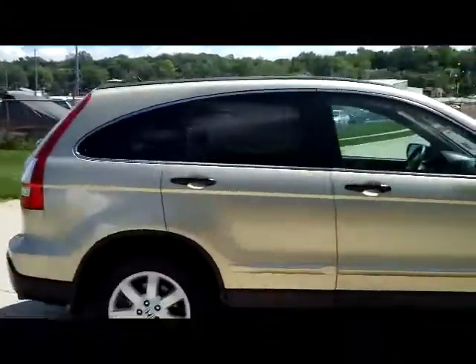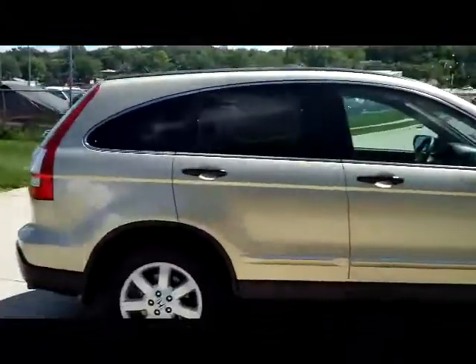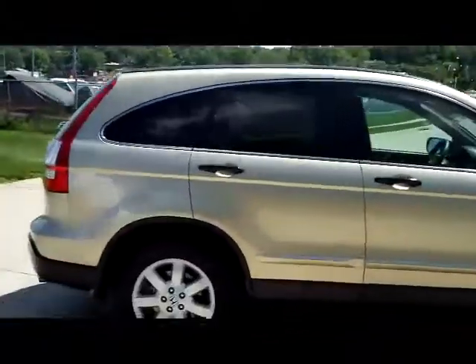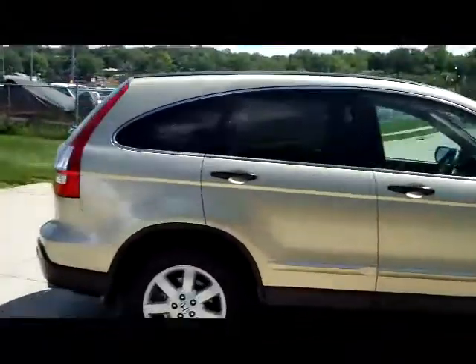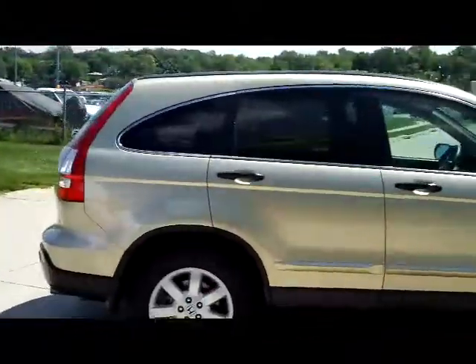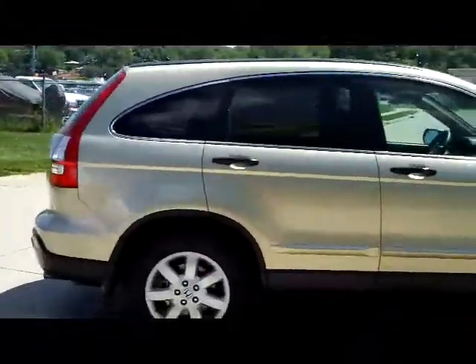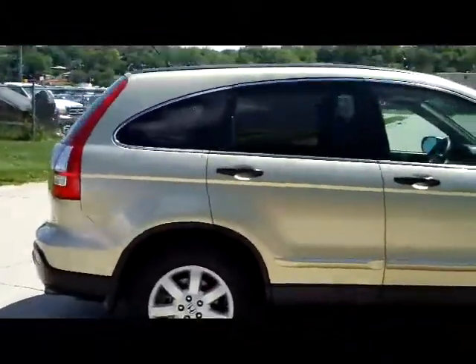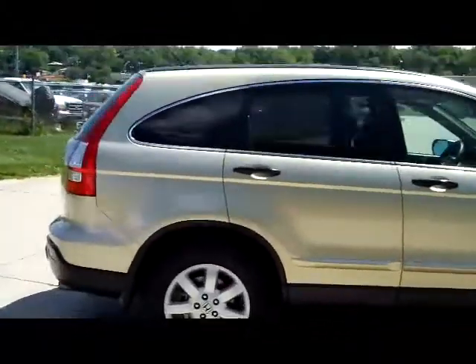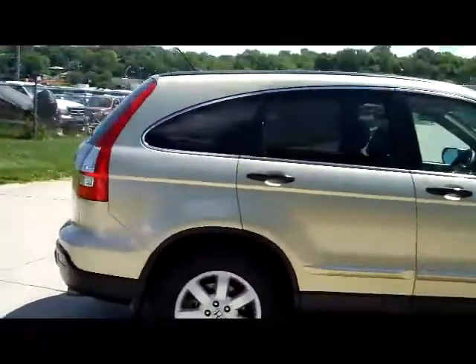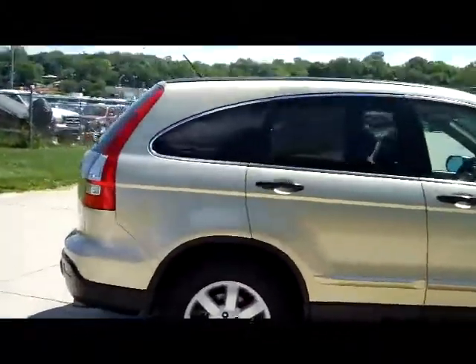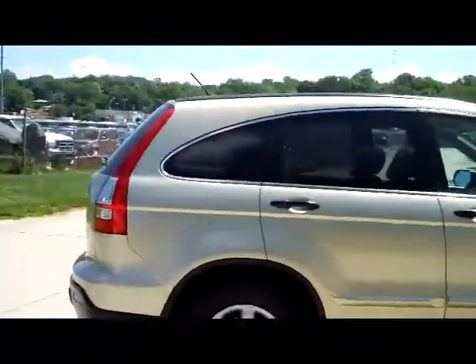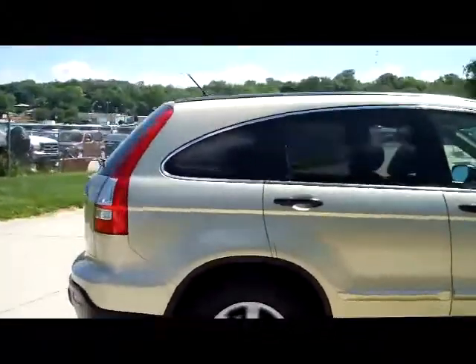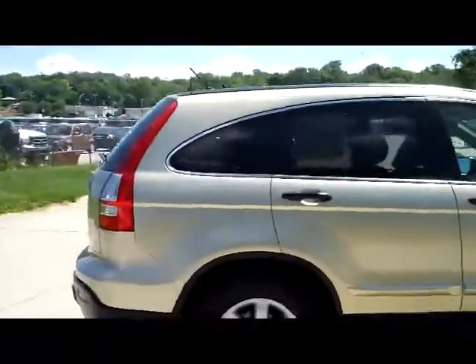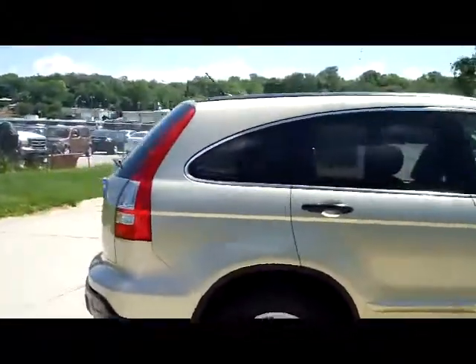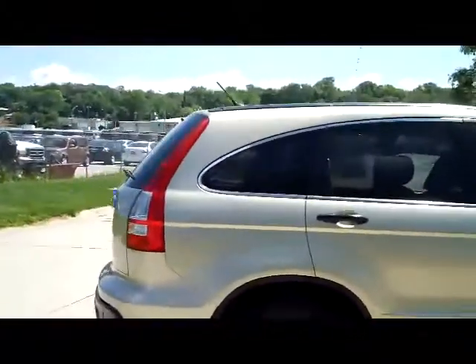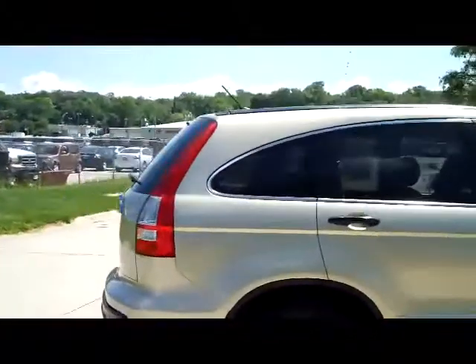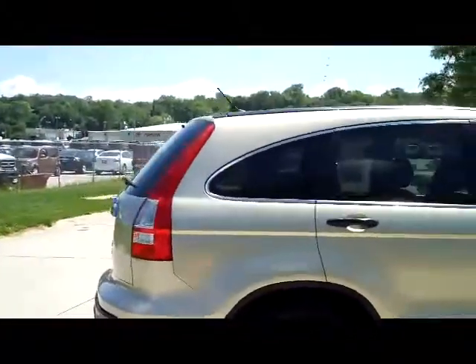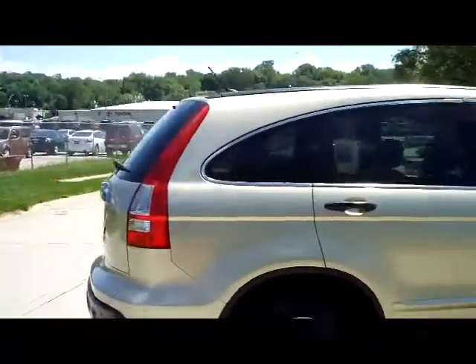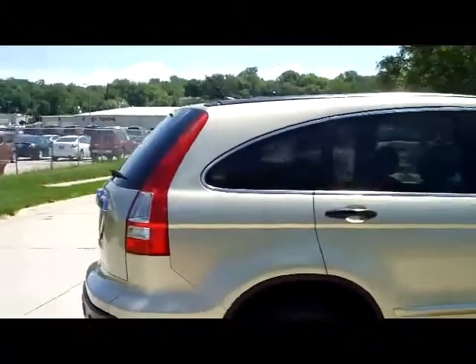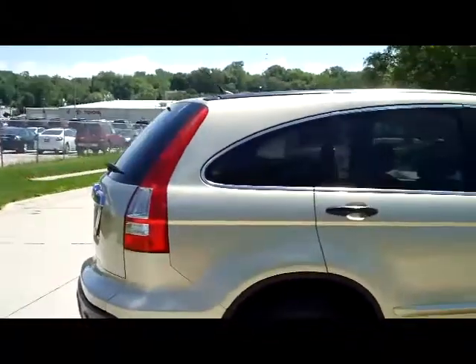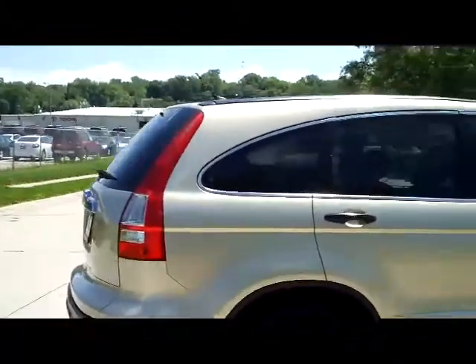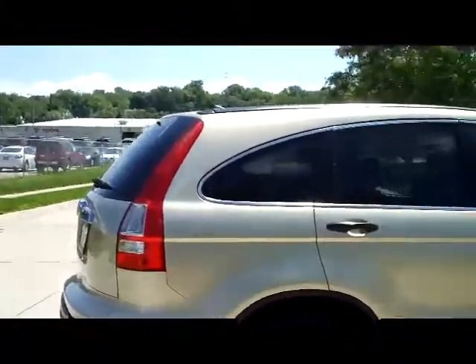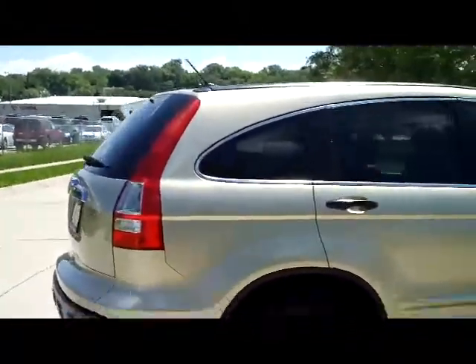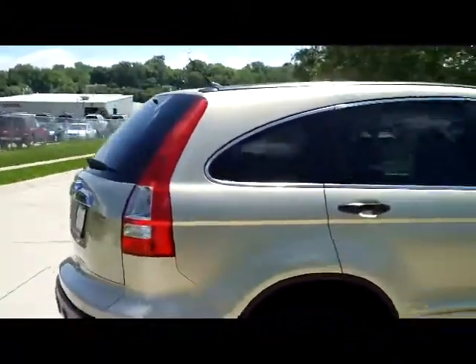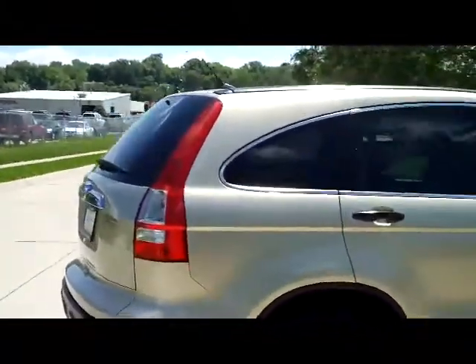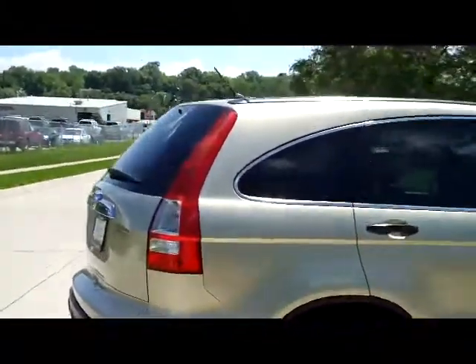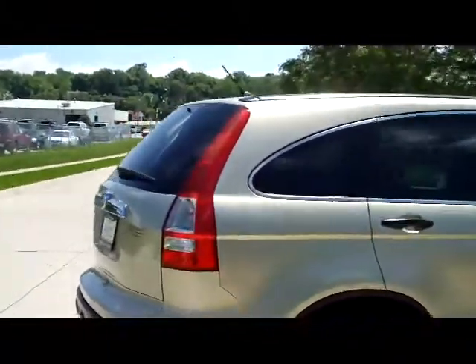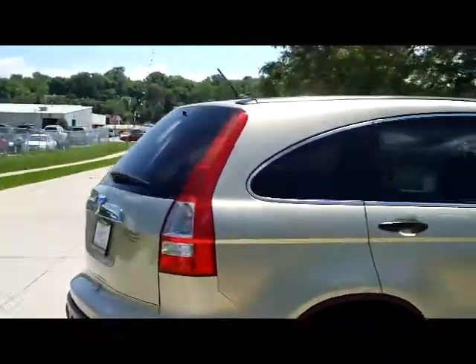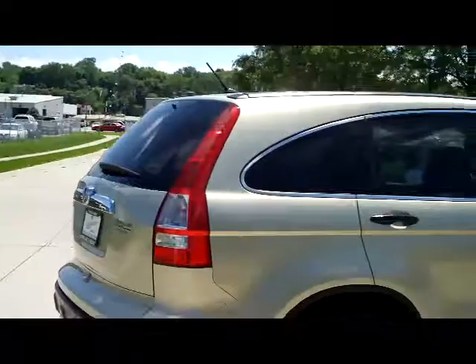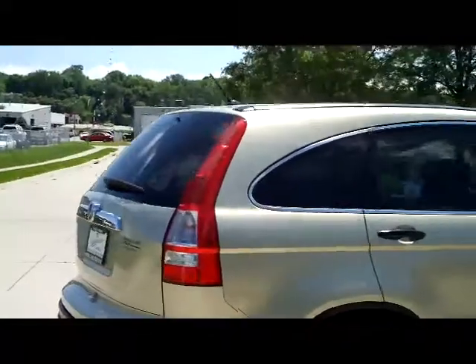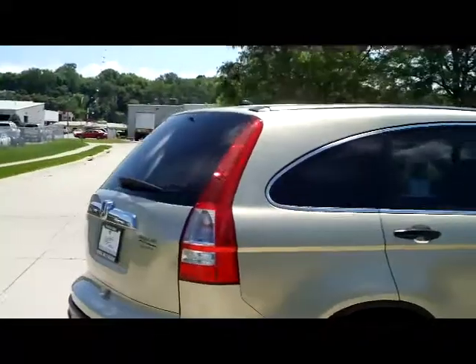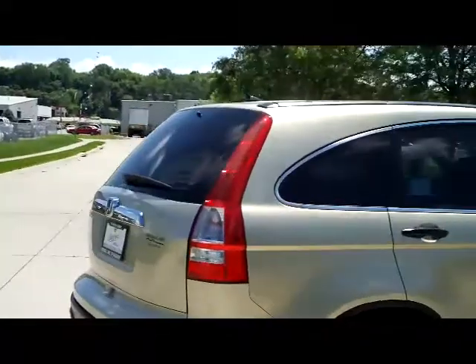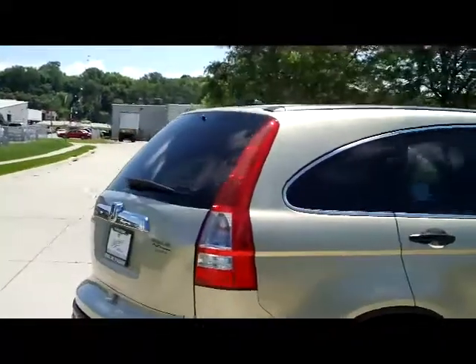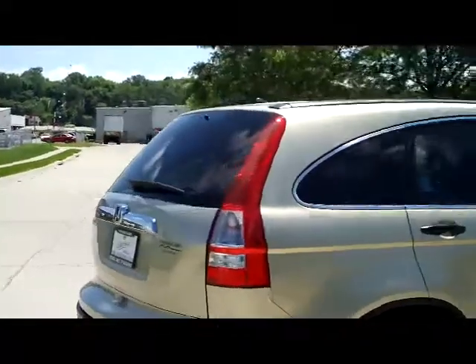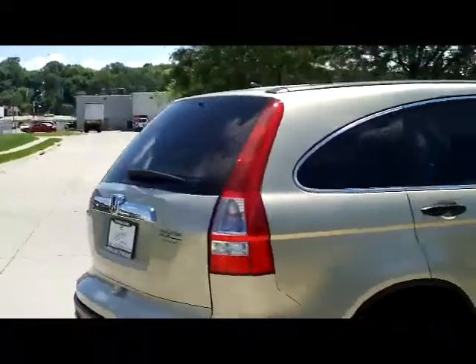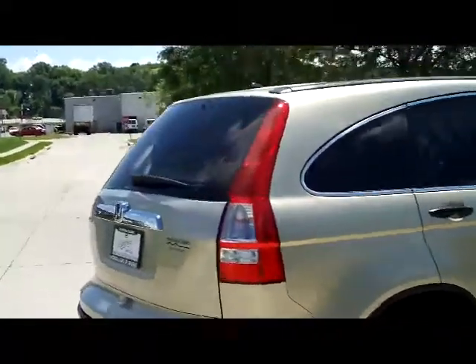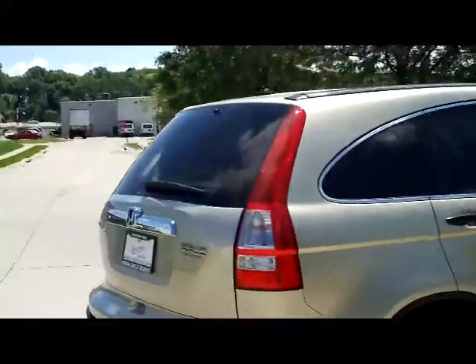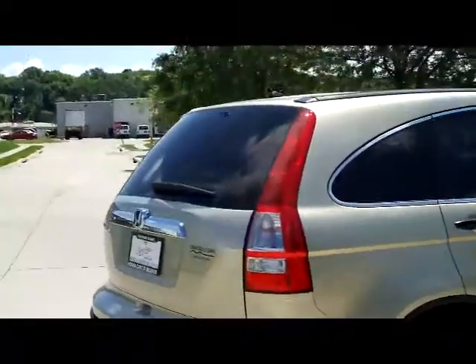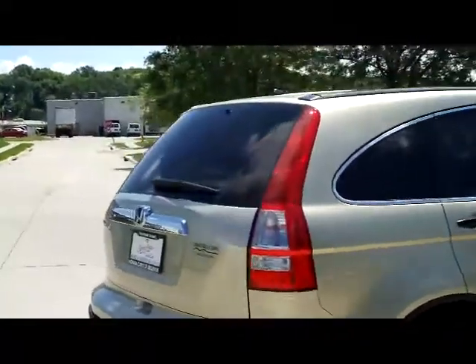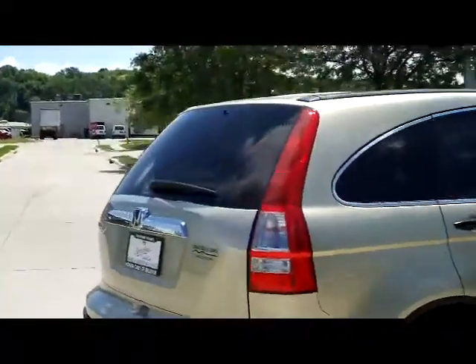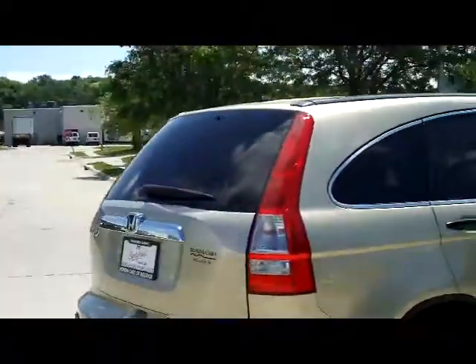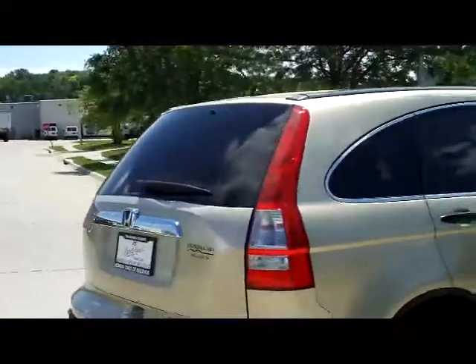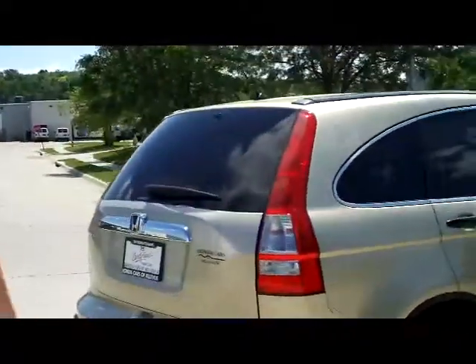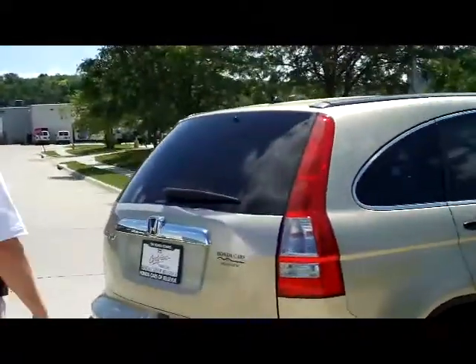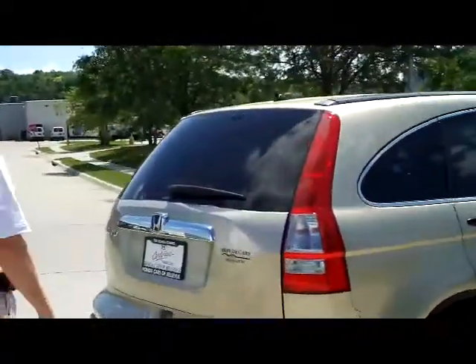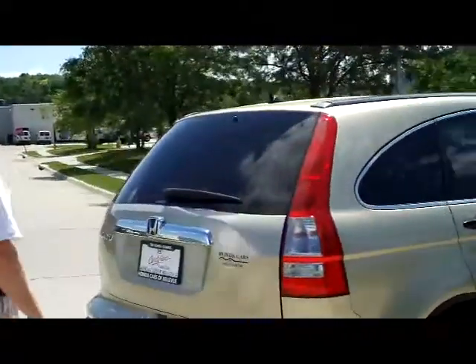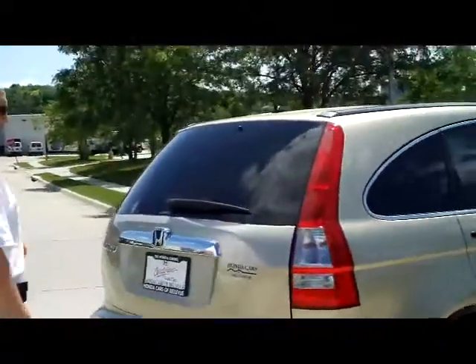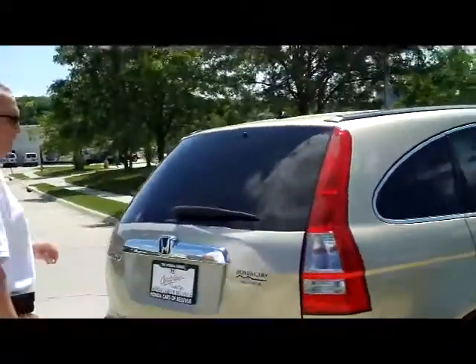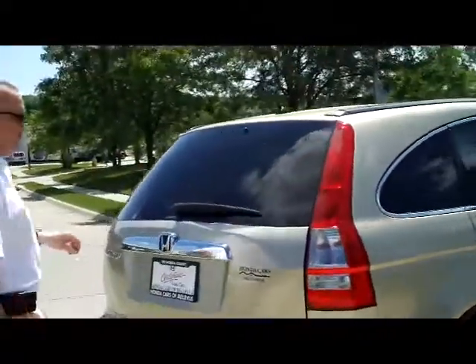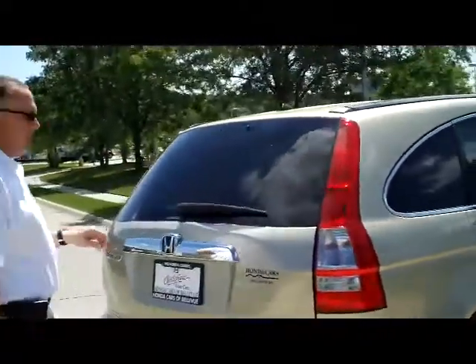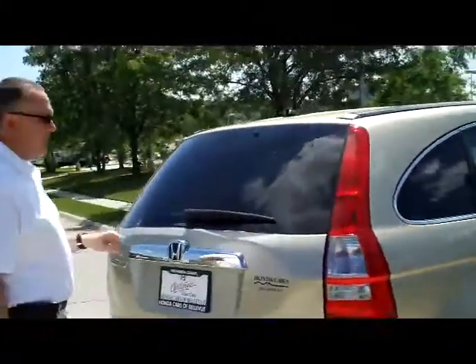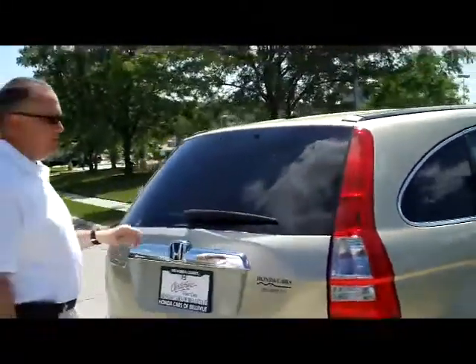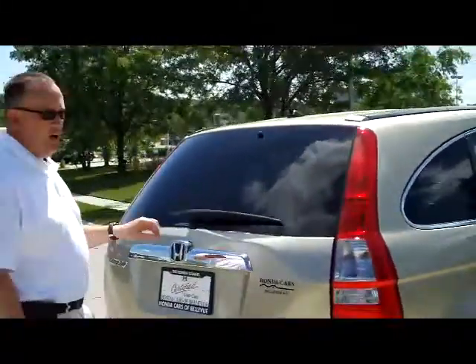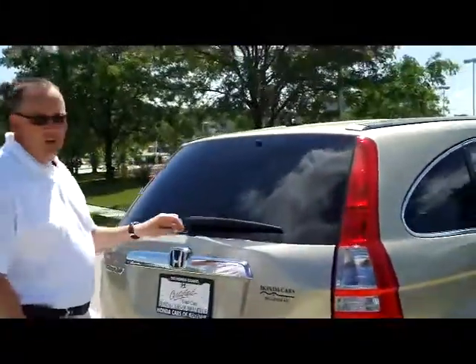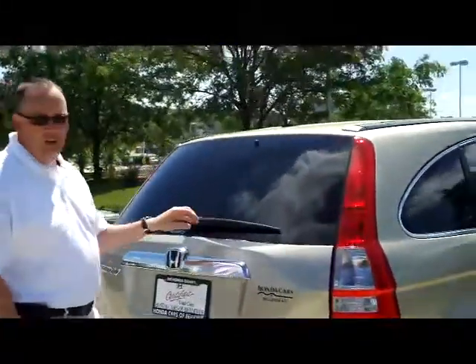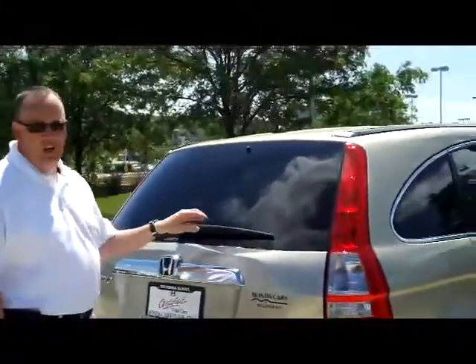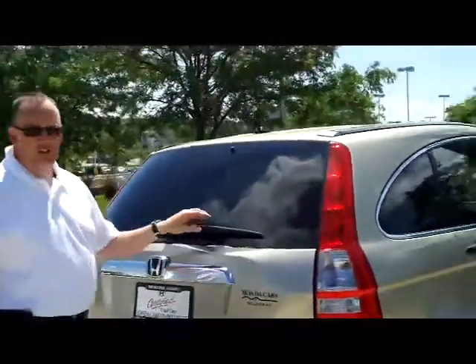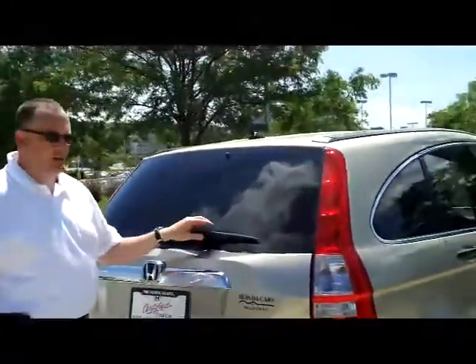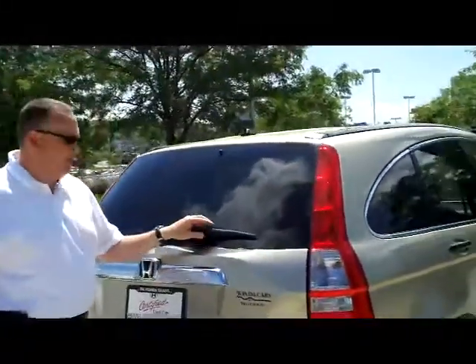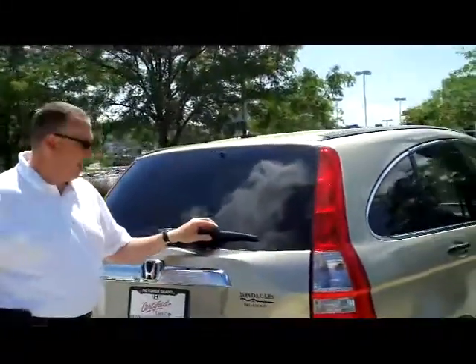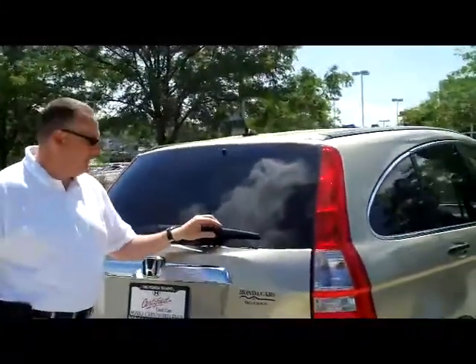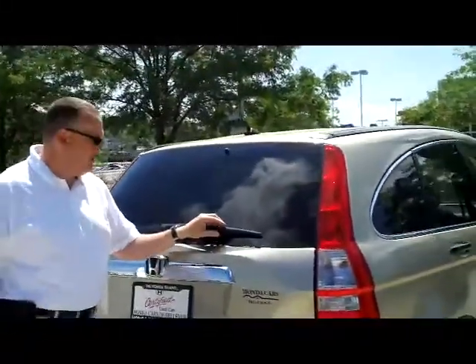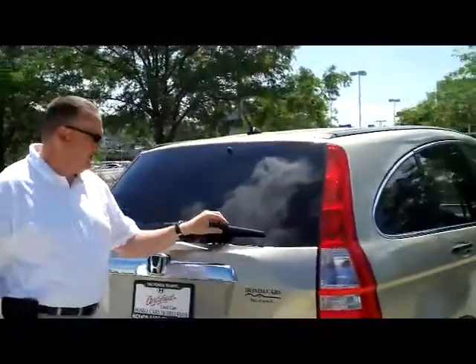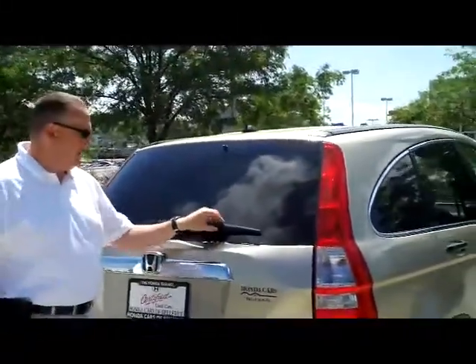It is certified, so you'll get the 12 months, 12,000 bumper-to-bumper warranty. The remainder is on the powertrain.